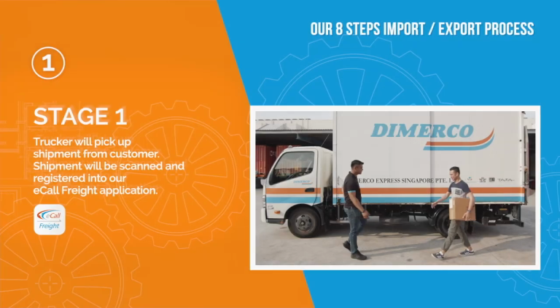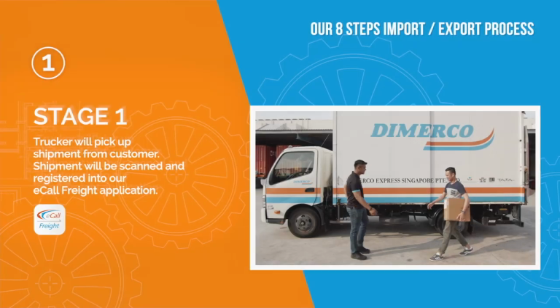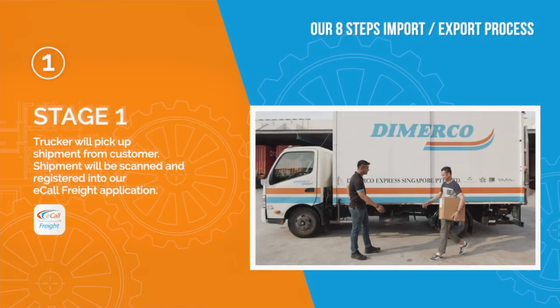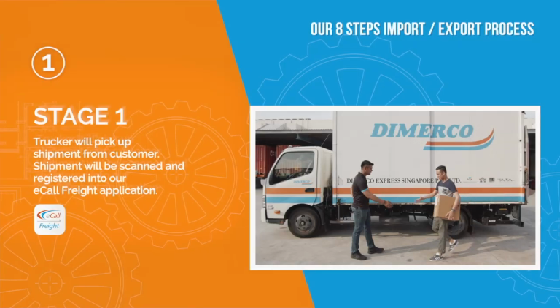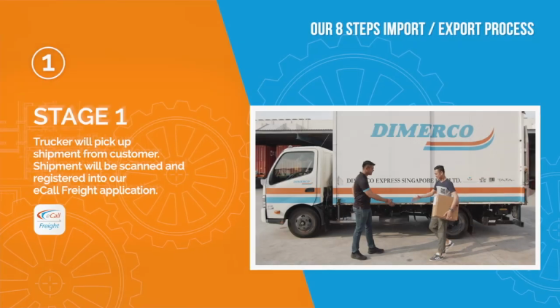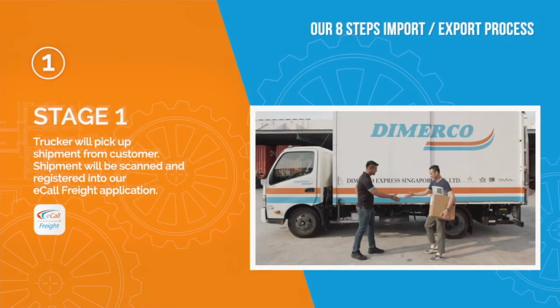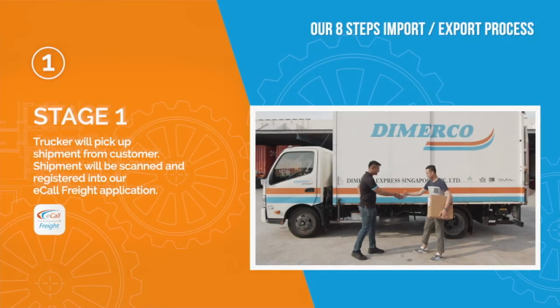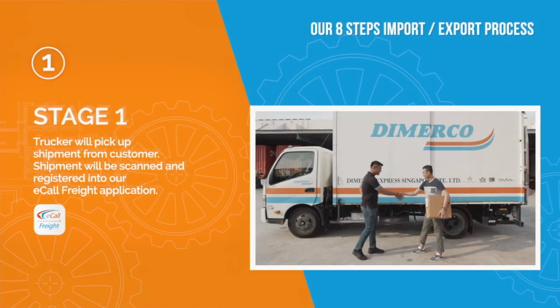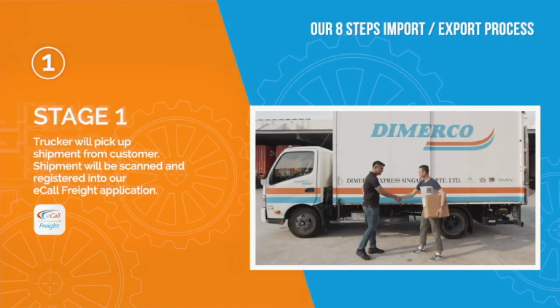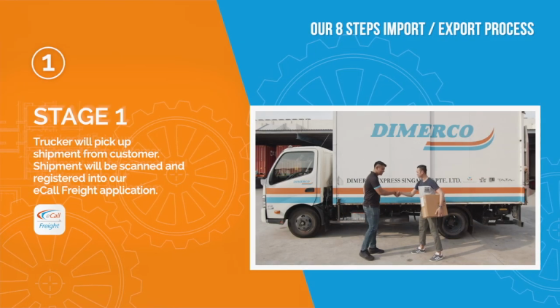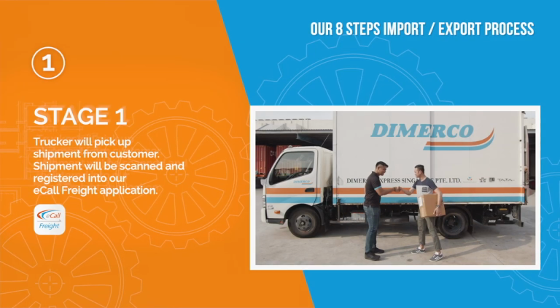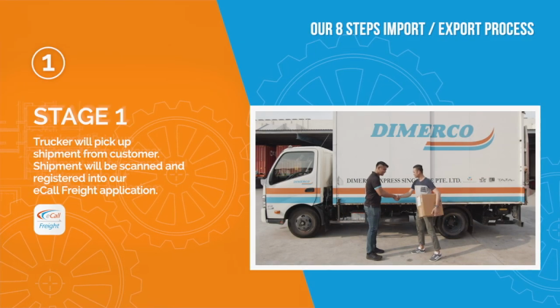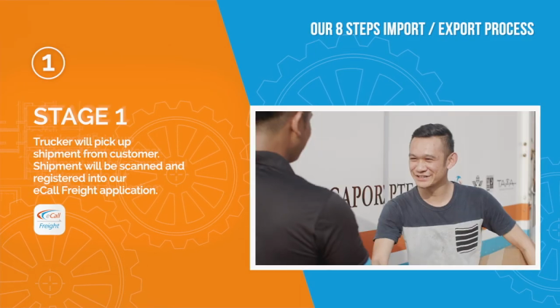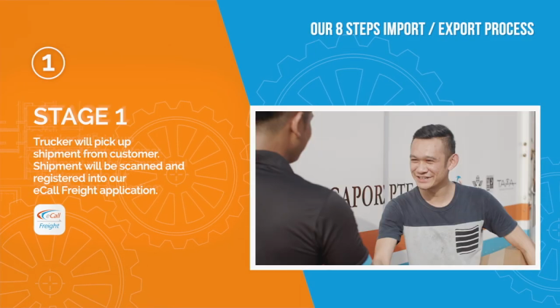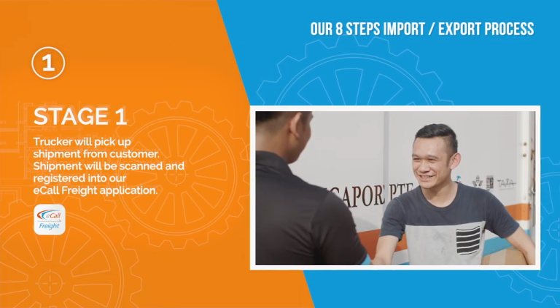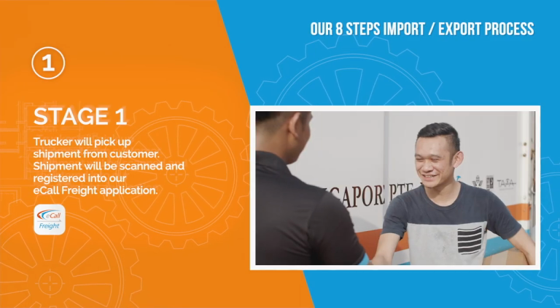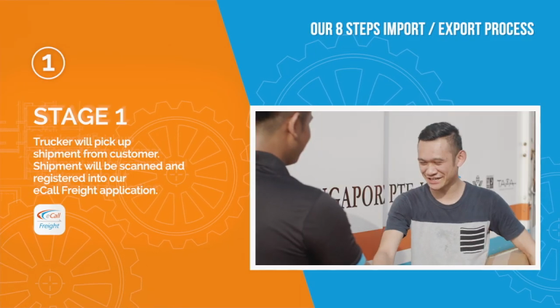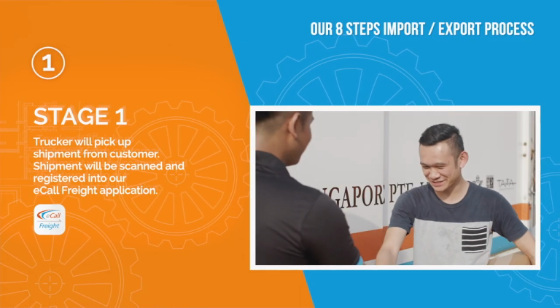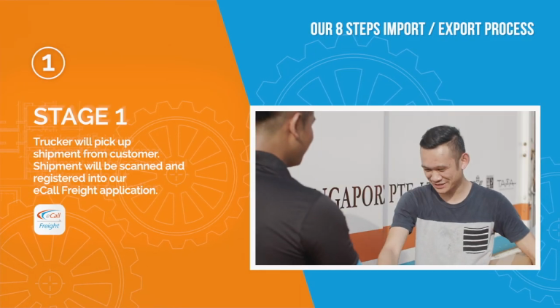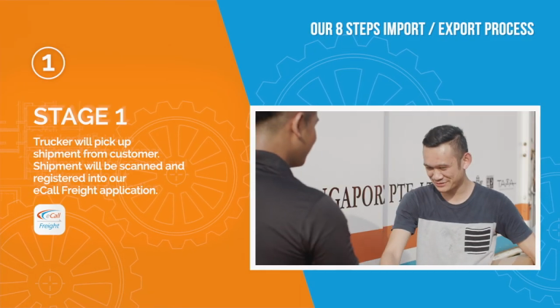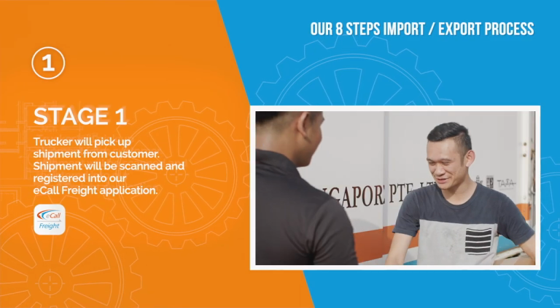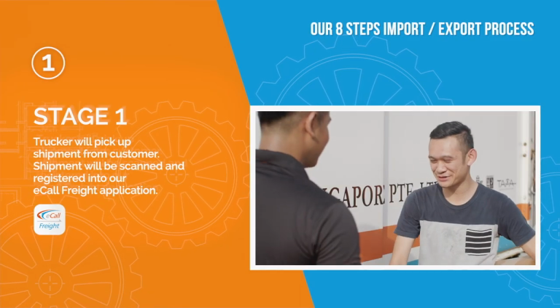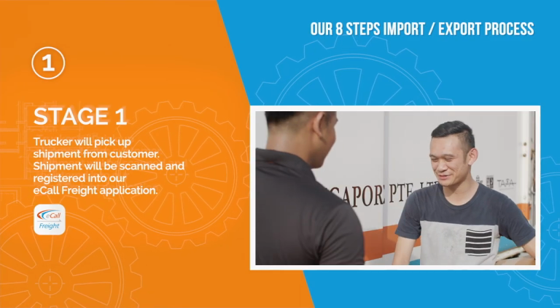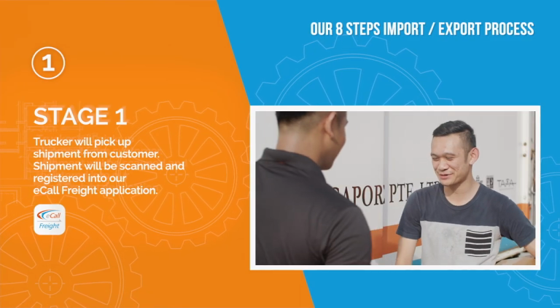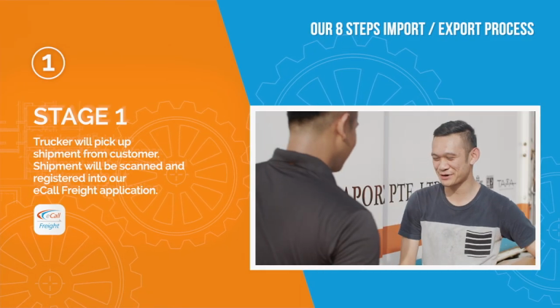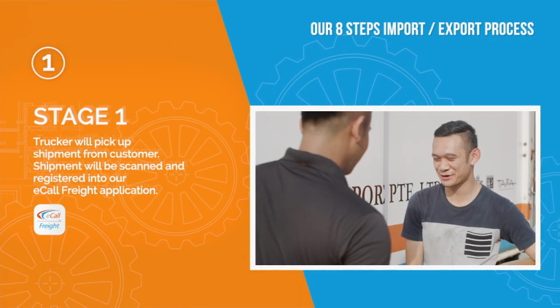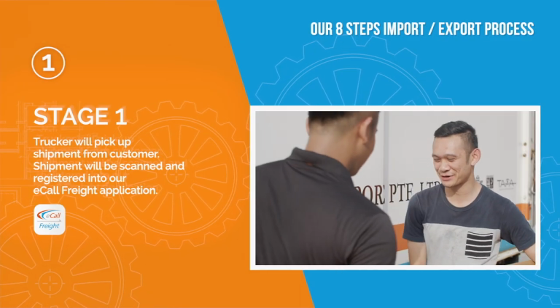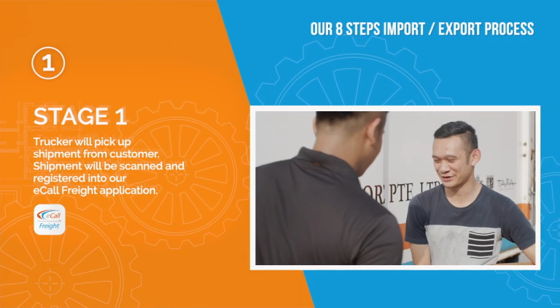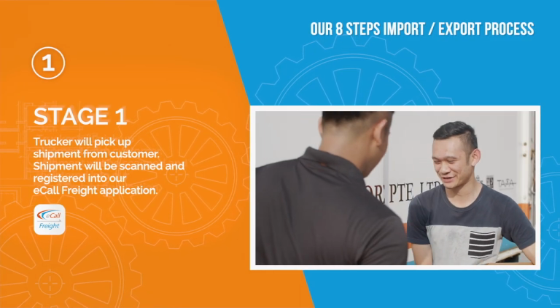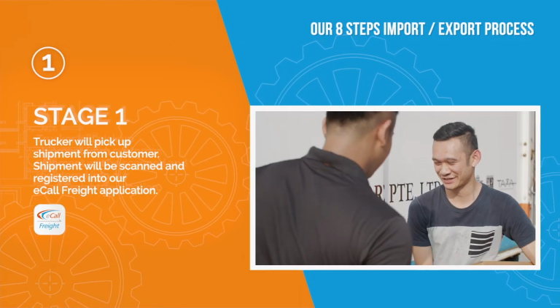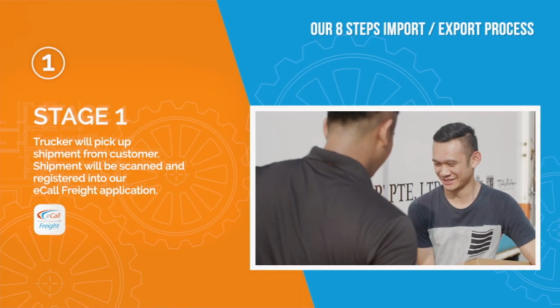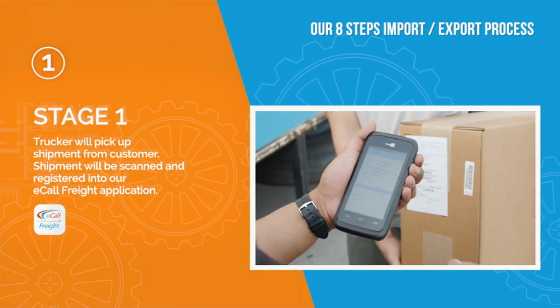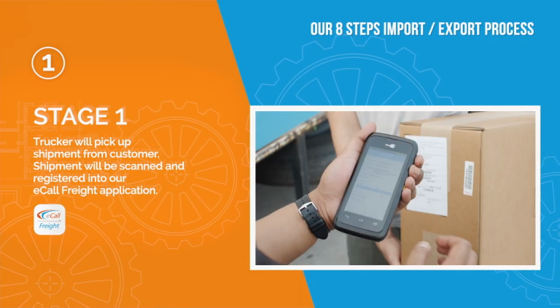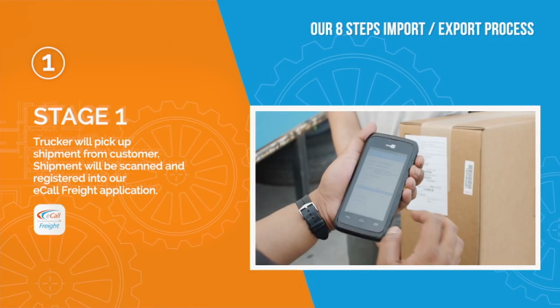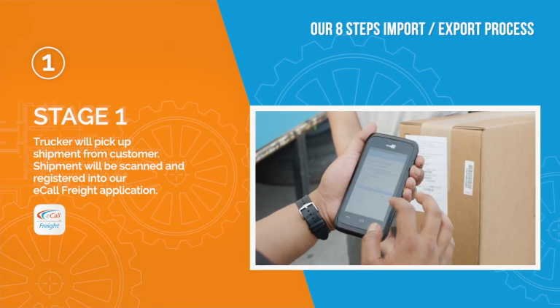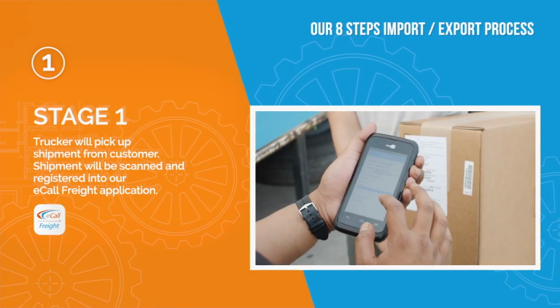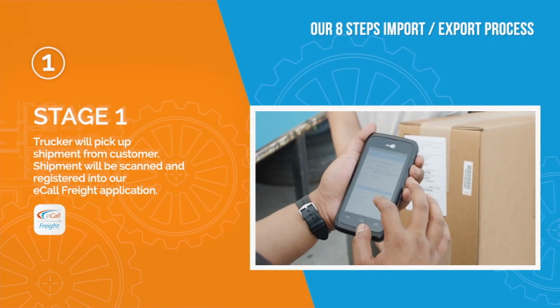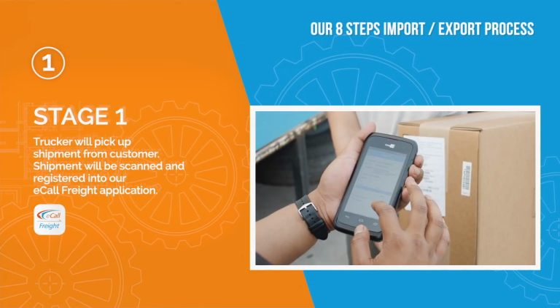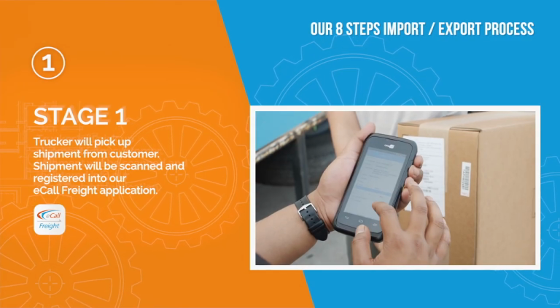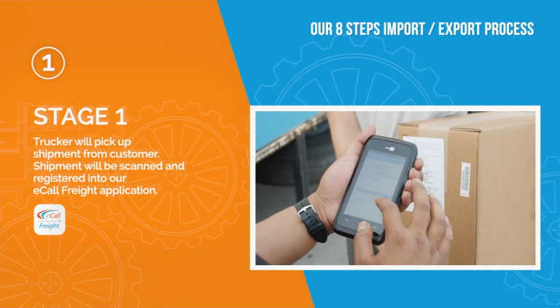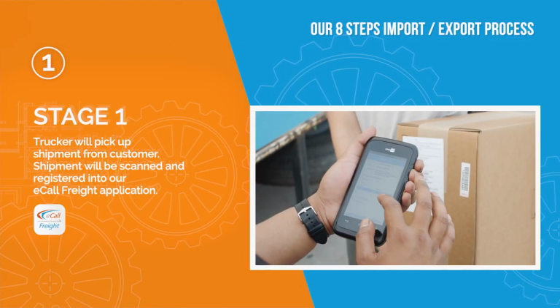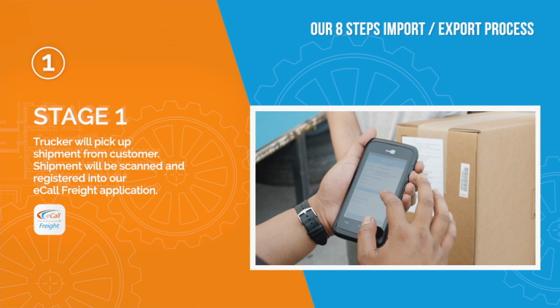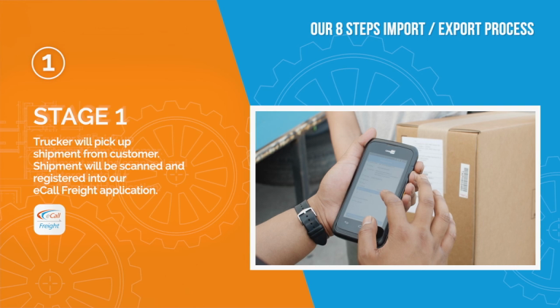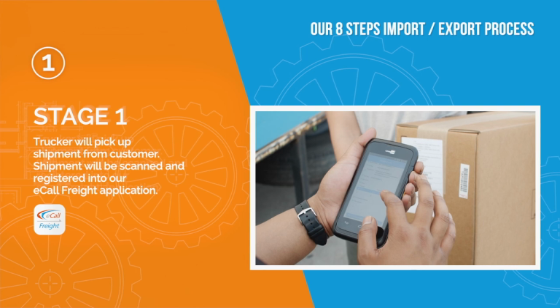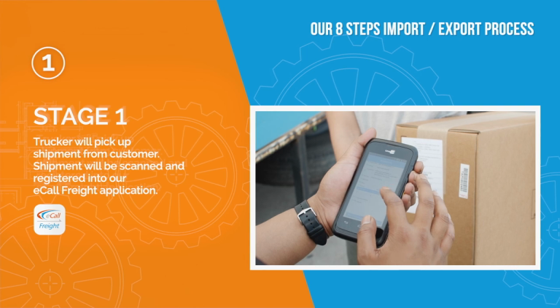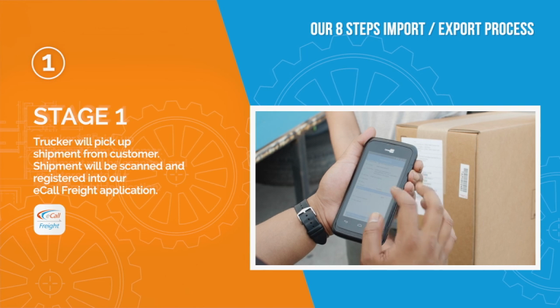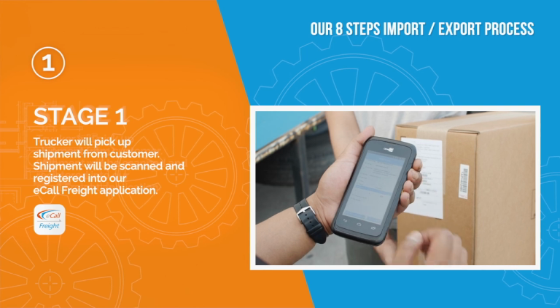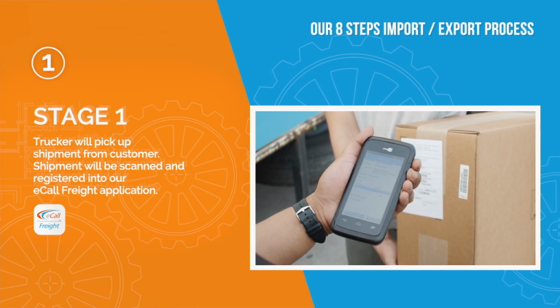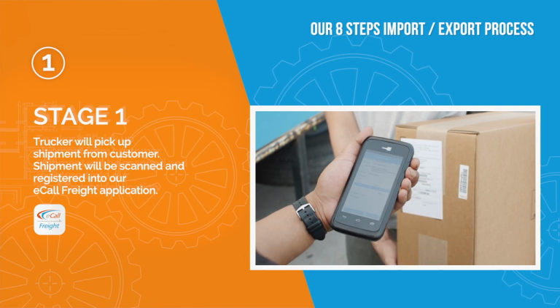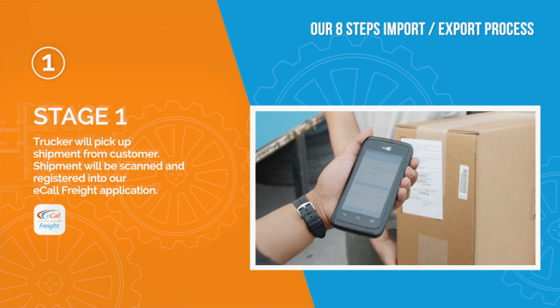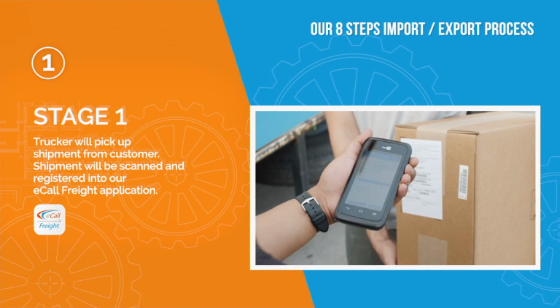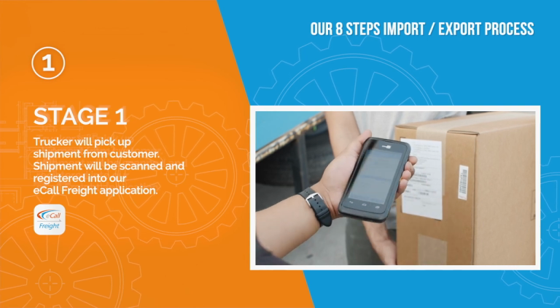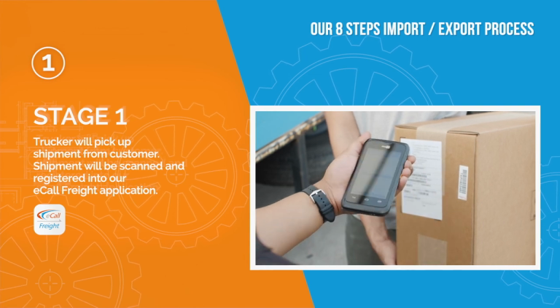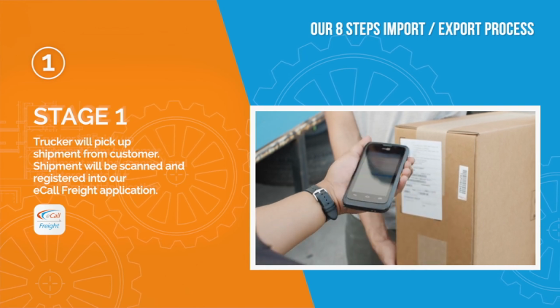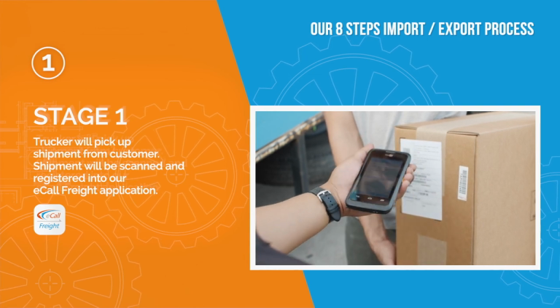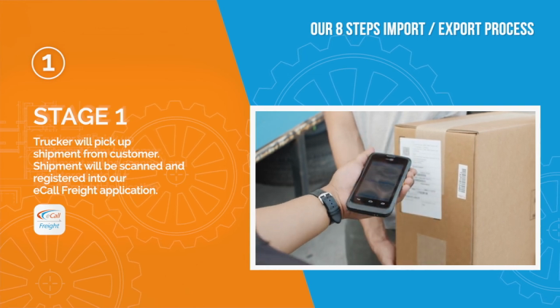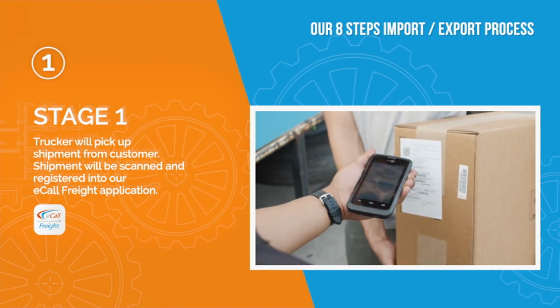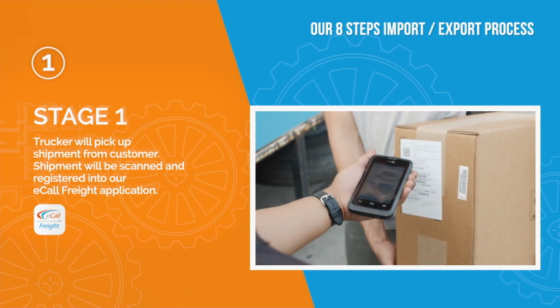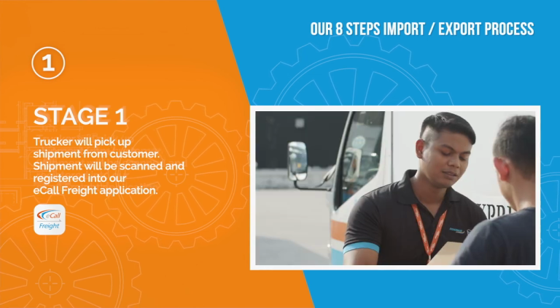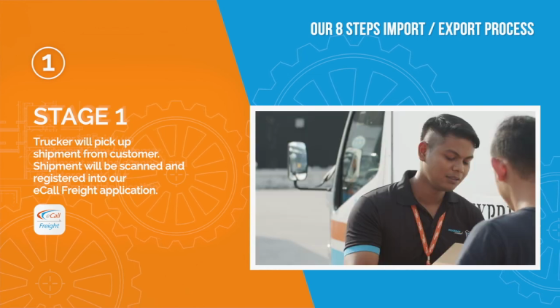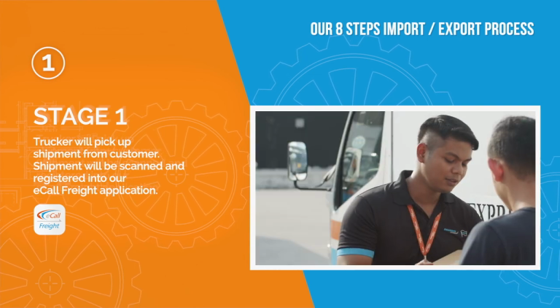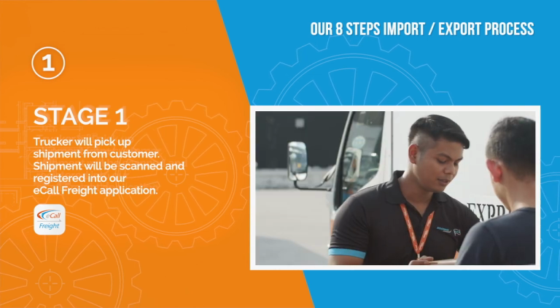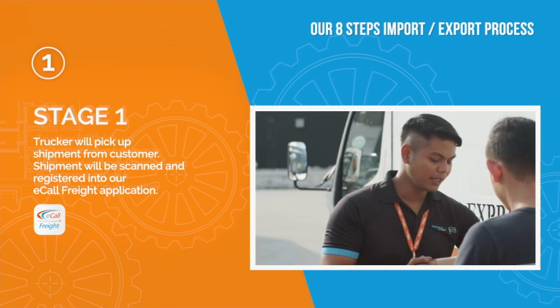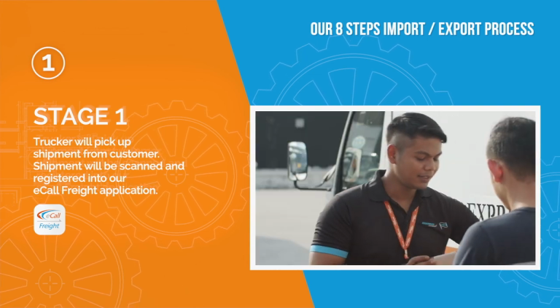Your shipment will start its journey through our import and export process. Stage 1: Trucker will pick up shipment from customer. Shipment will be scanned and registered into our eCall freight application.